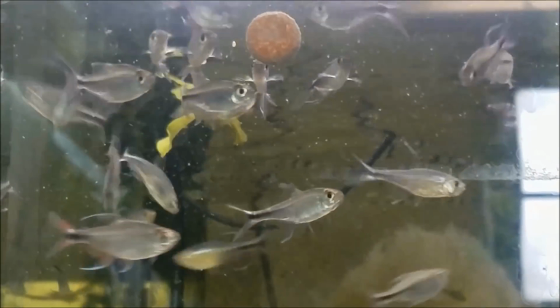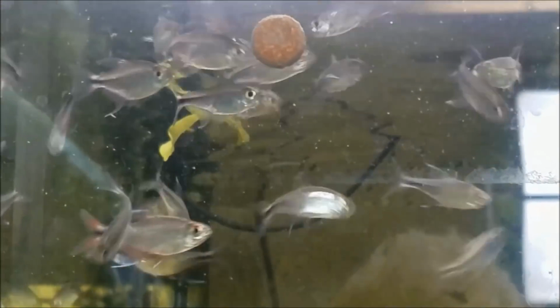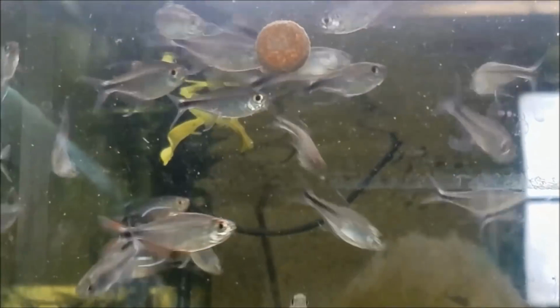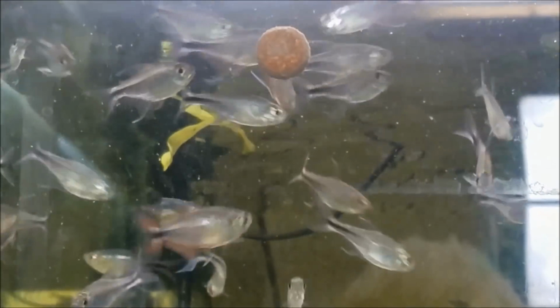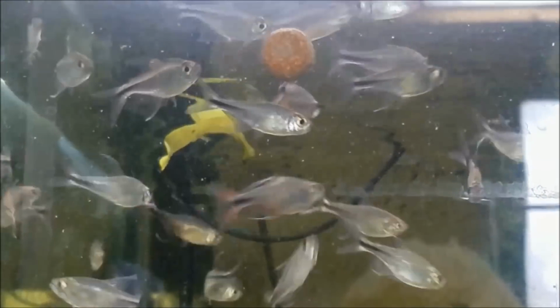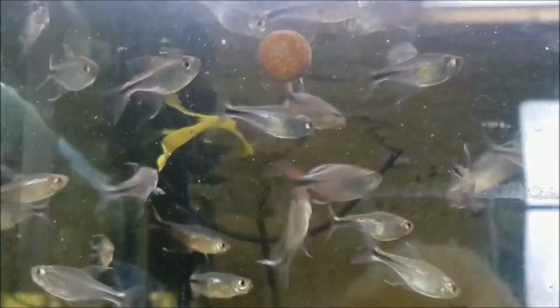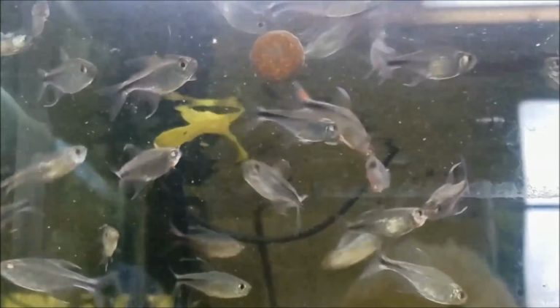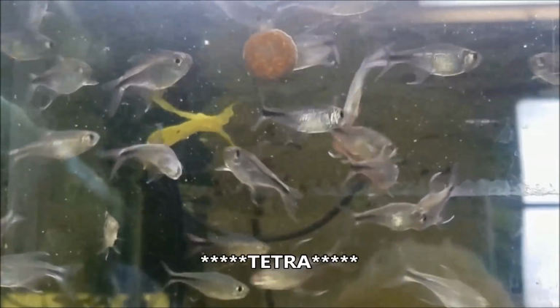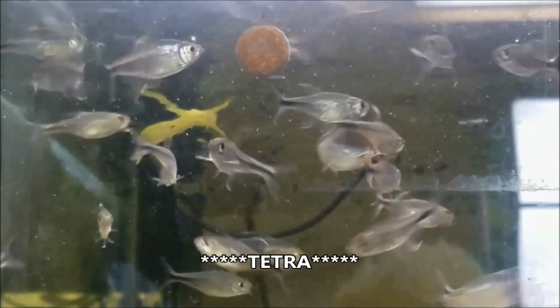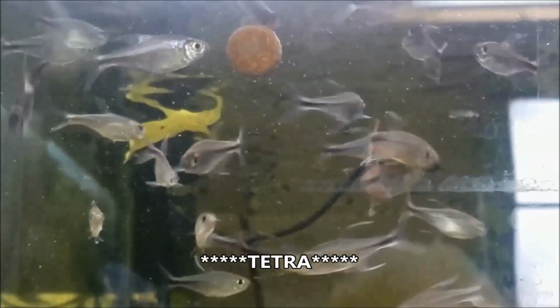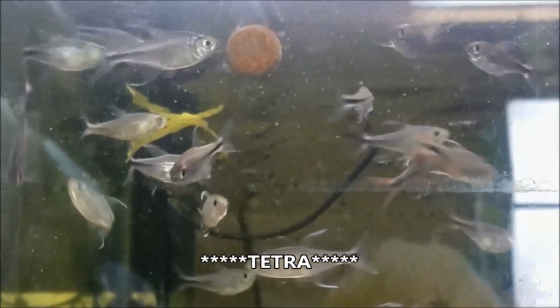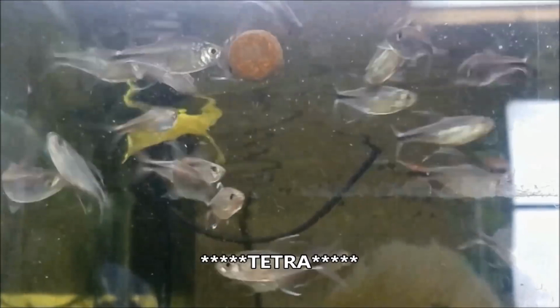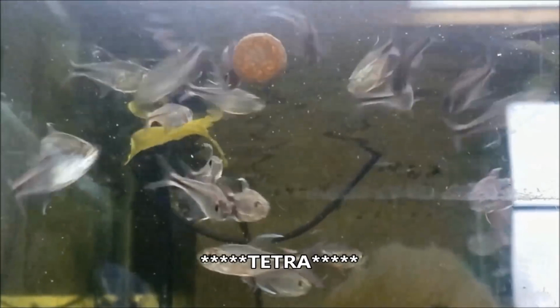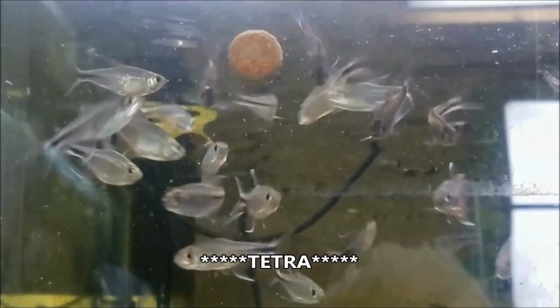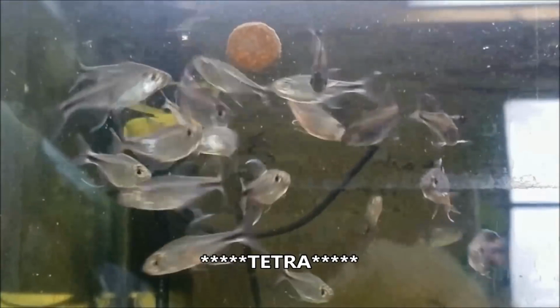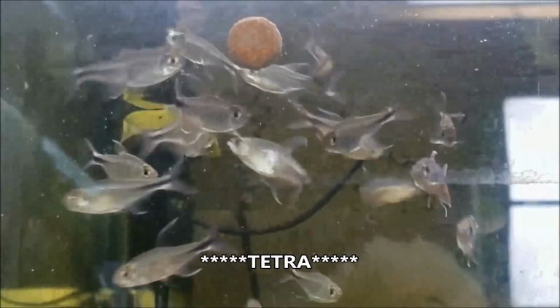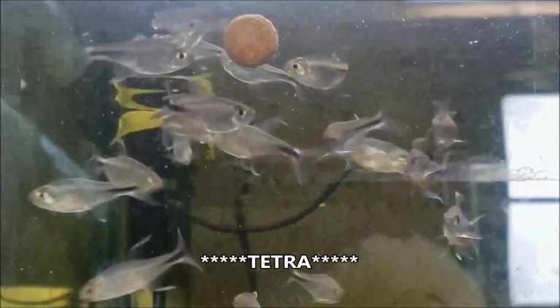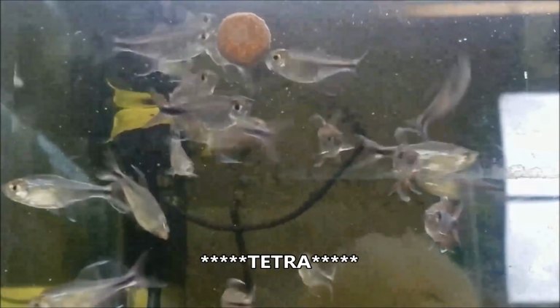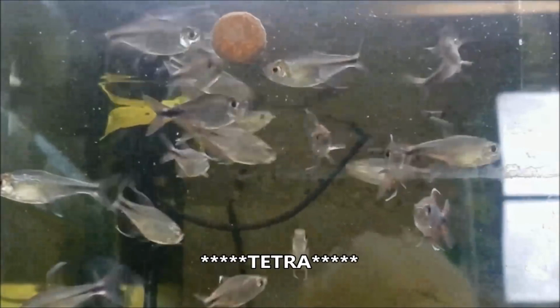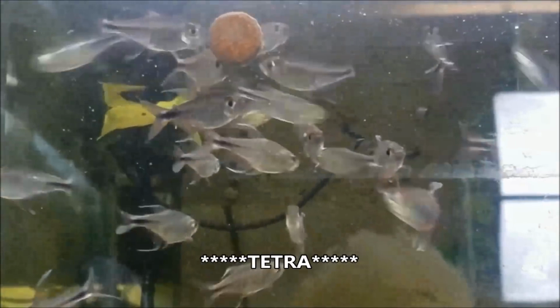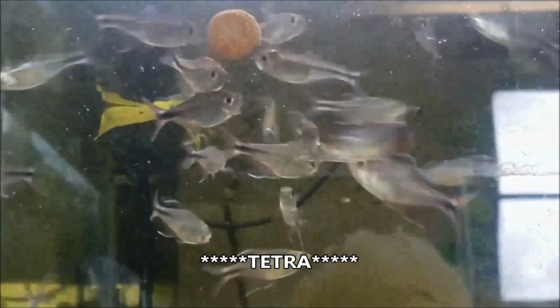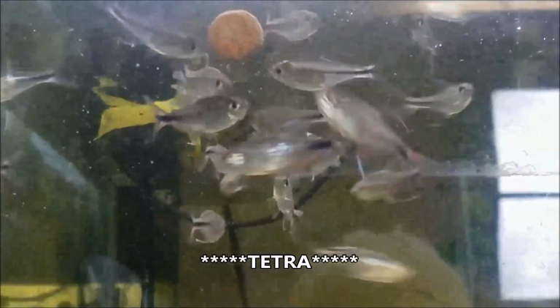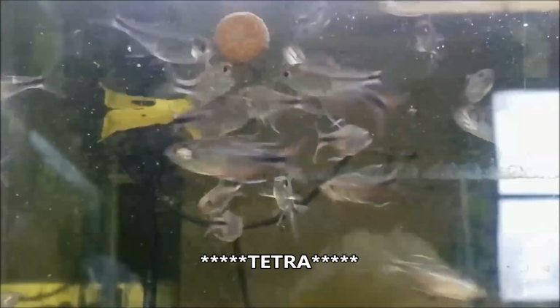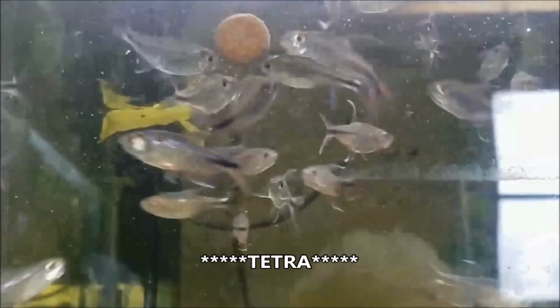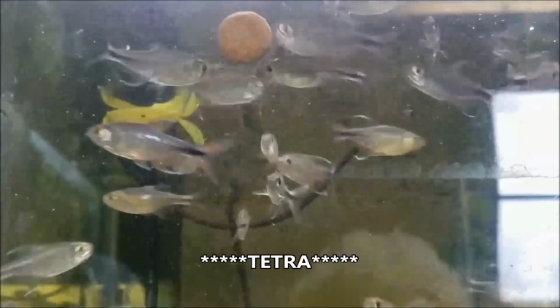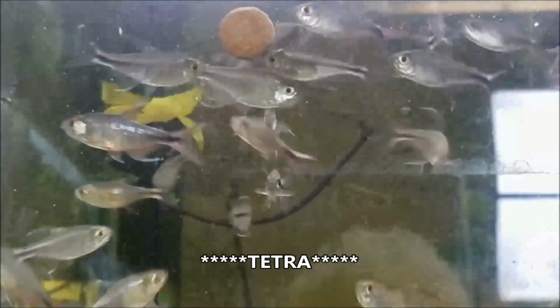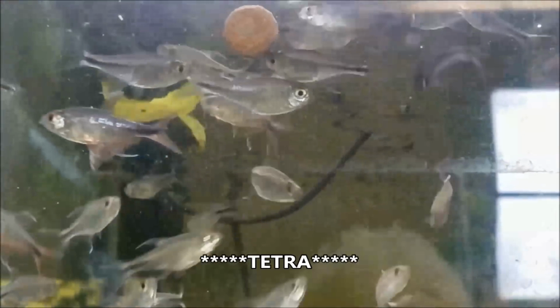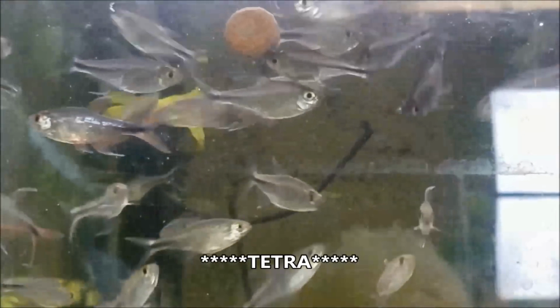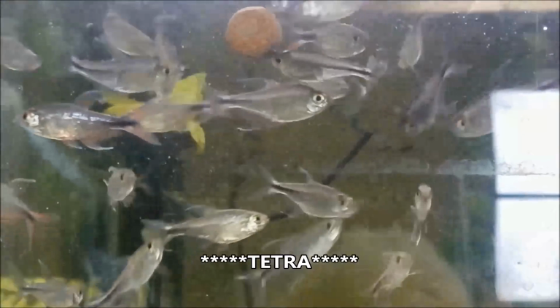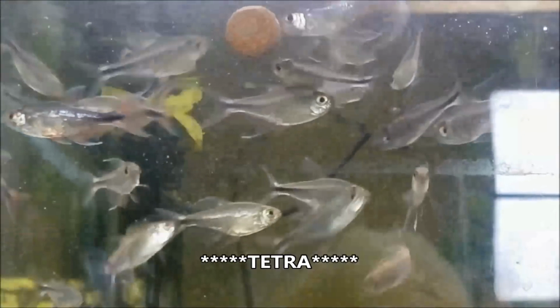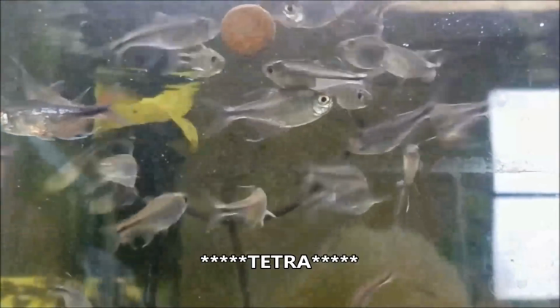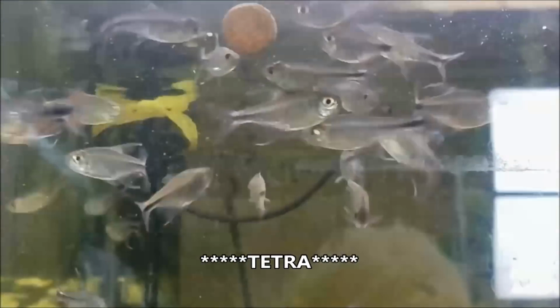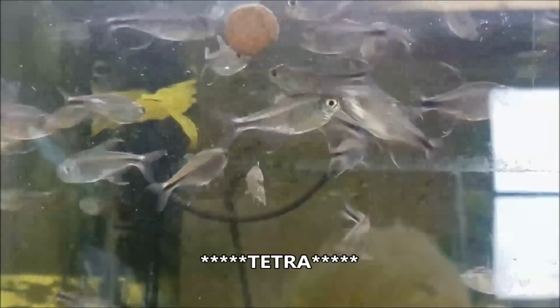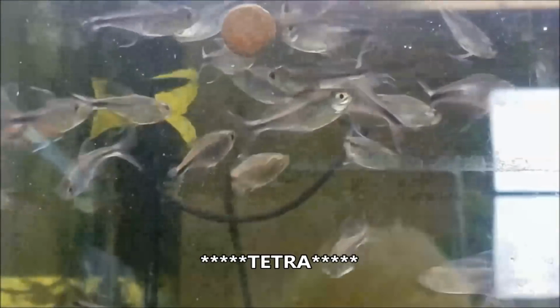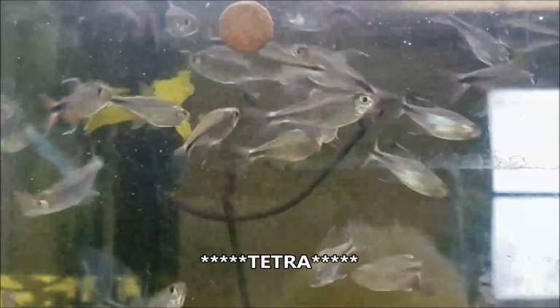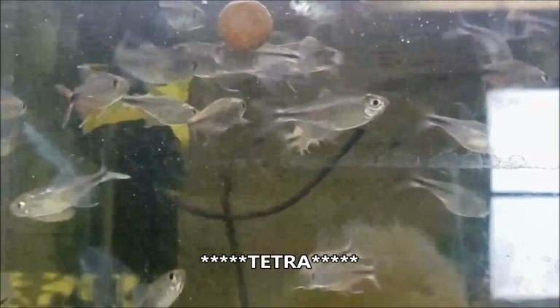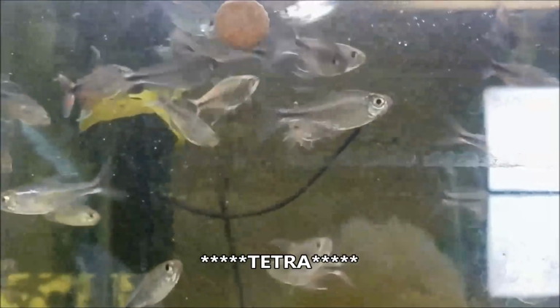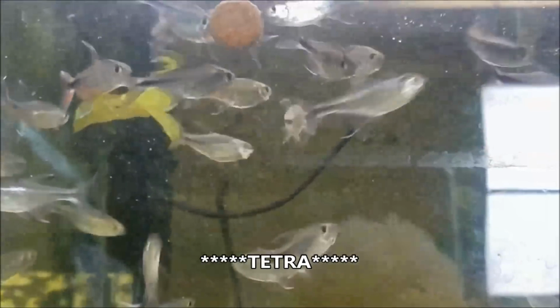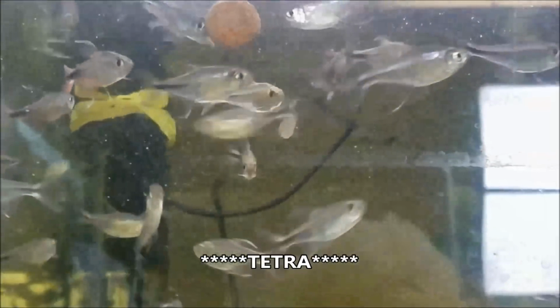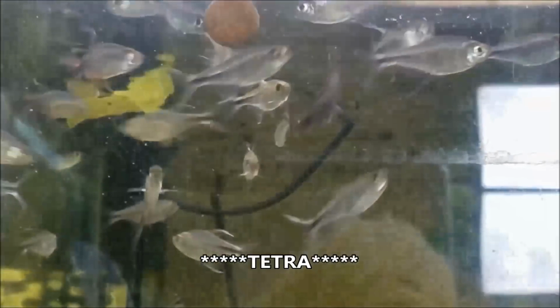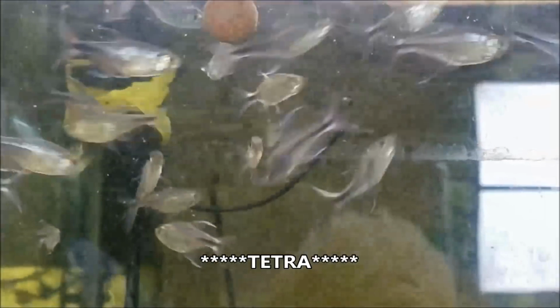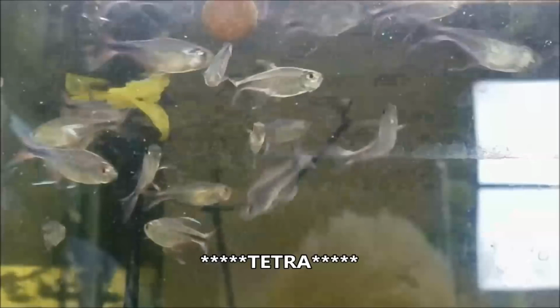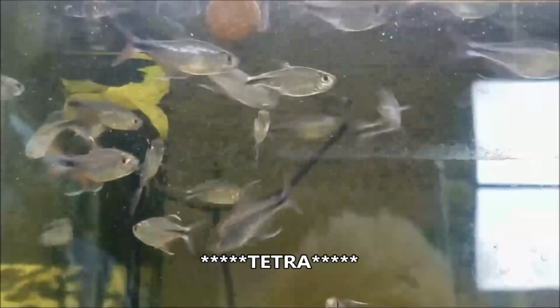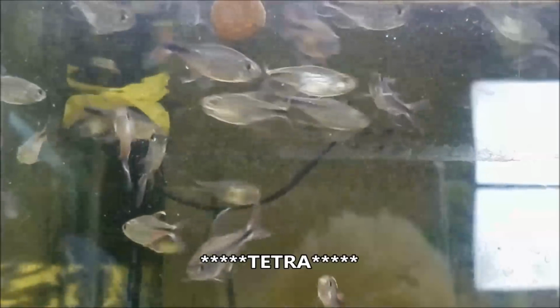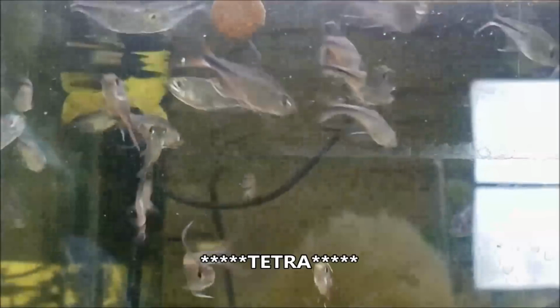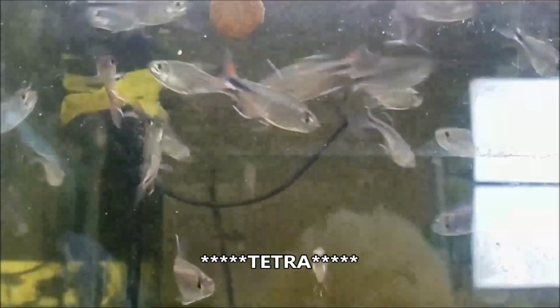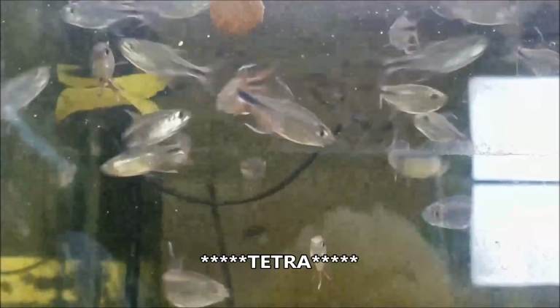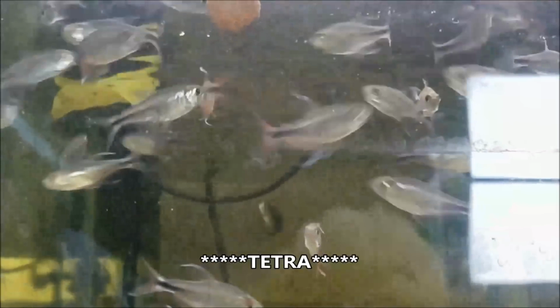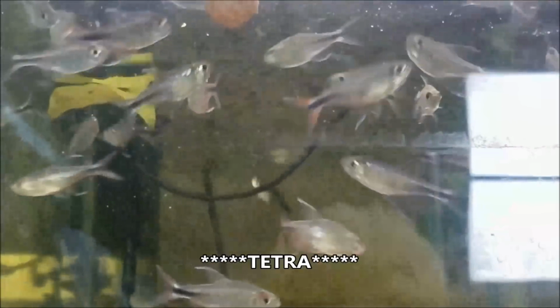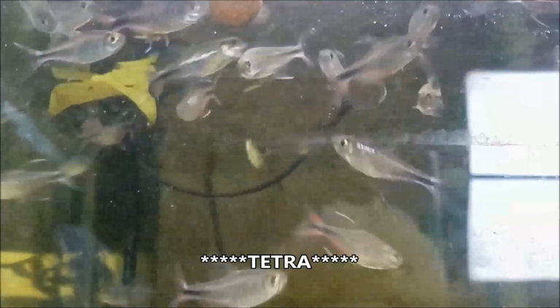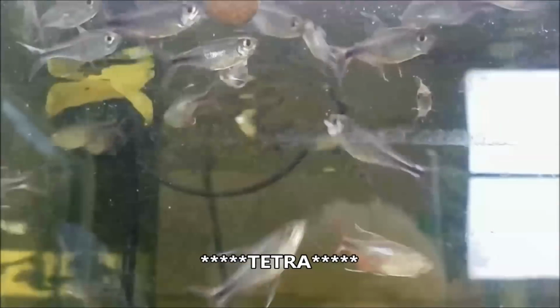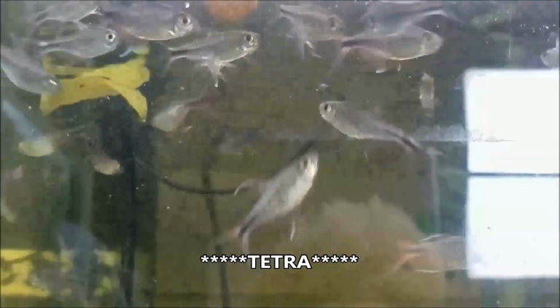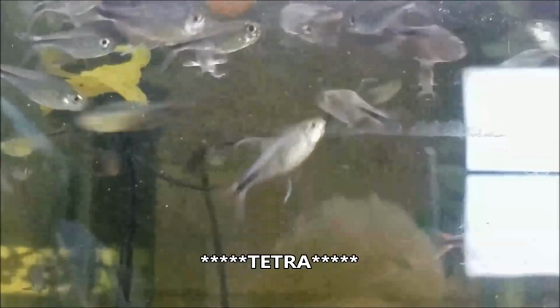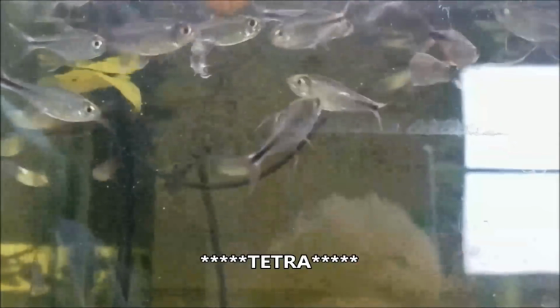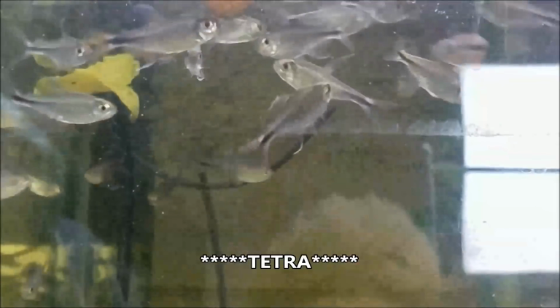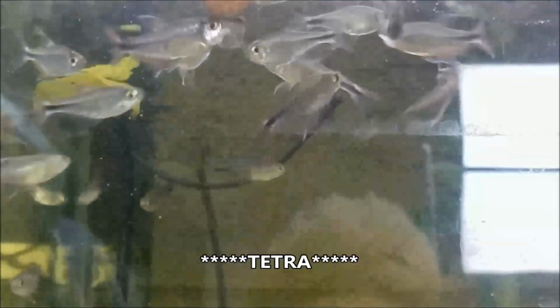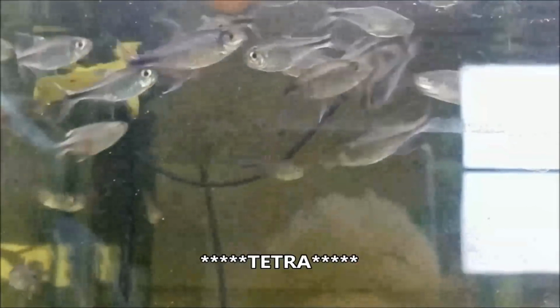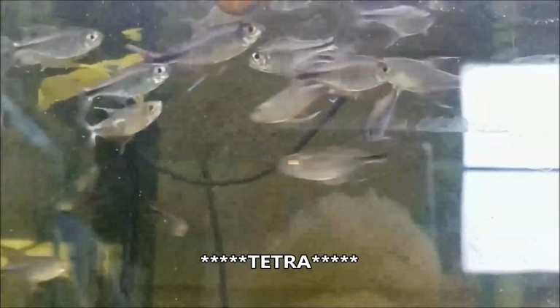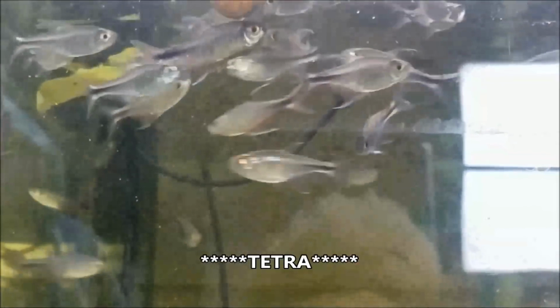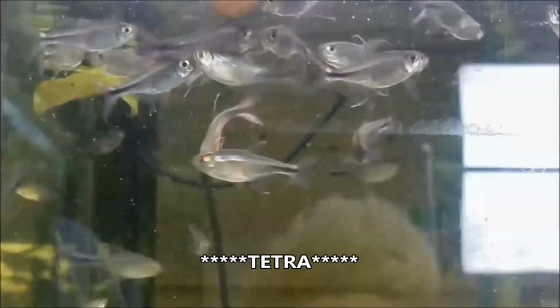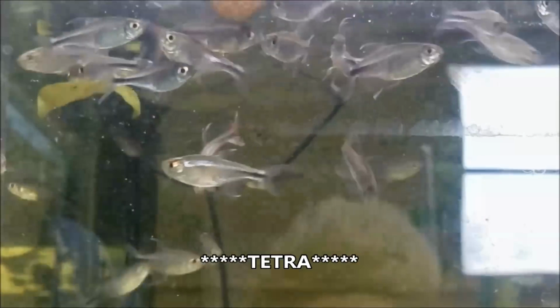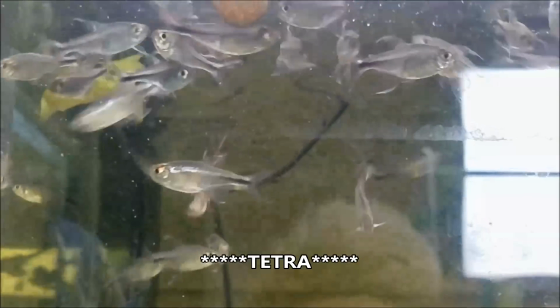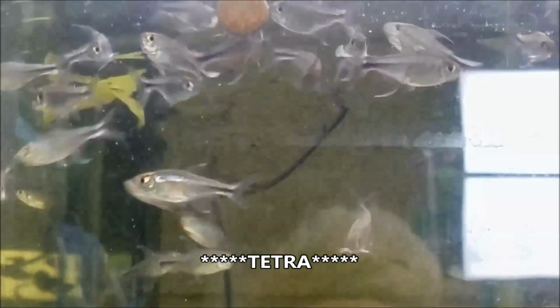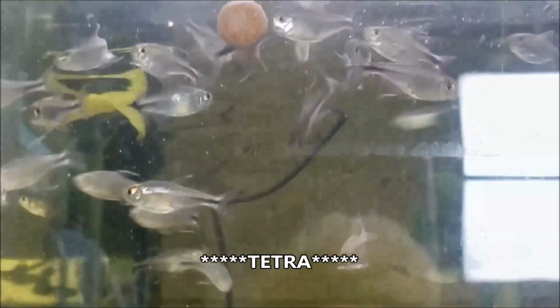The Phoenix Rasbora's Latin name is Hemigrammus filamentosus, and you can see where they get that name with those long, long fins.